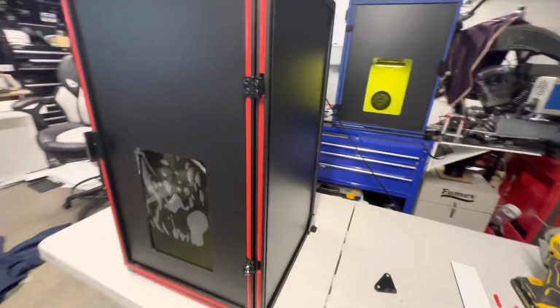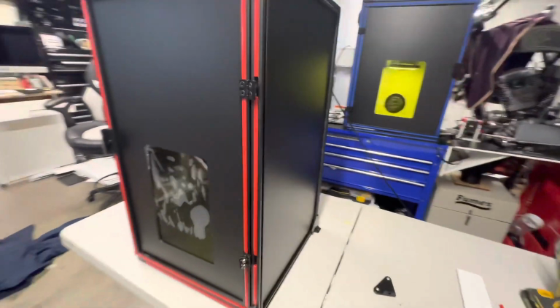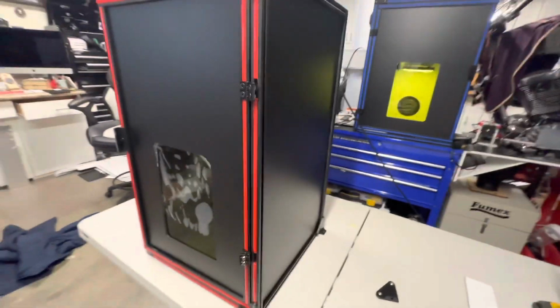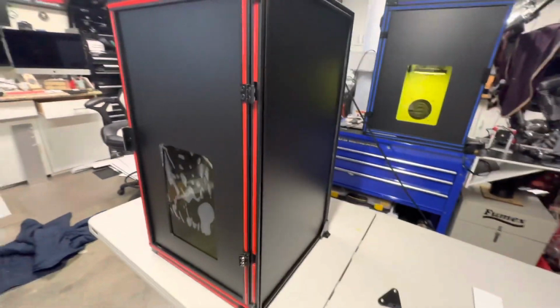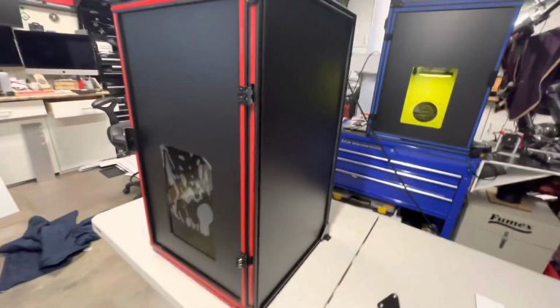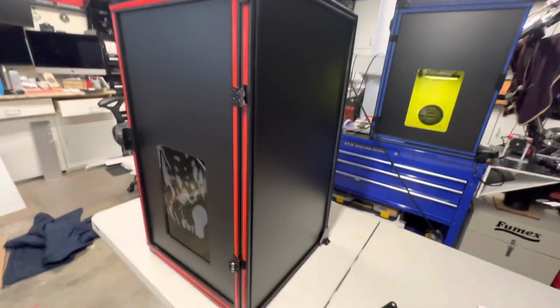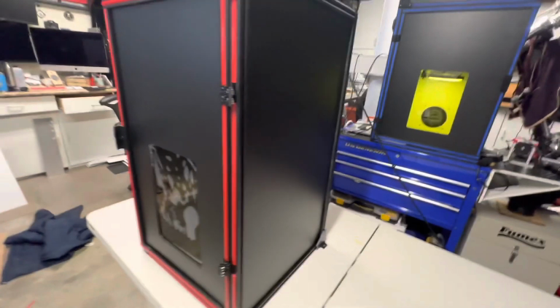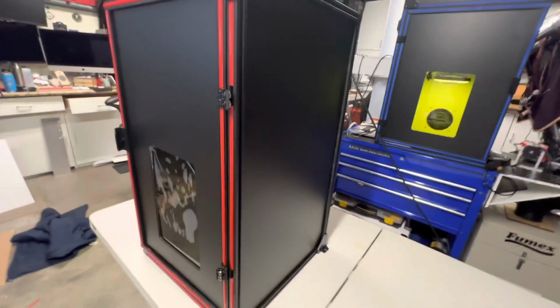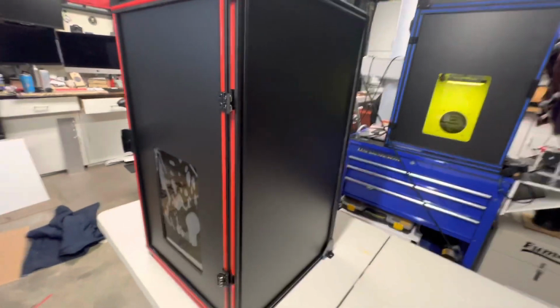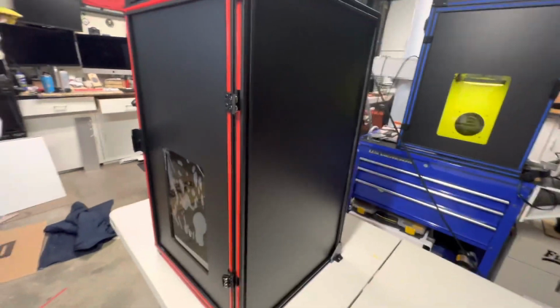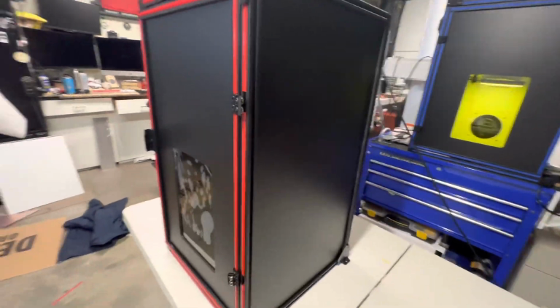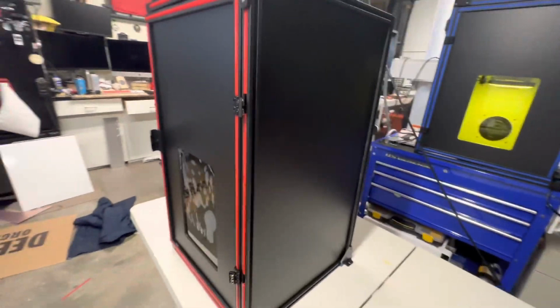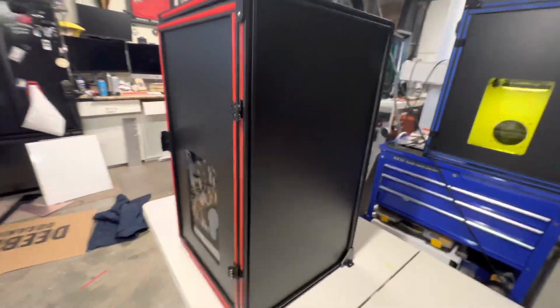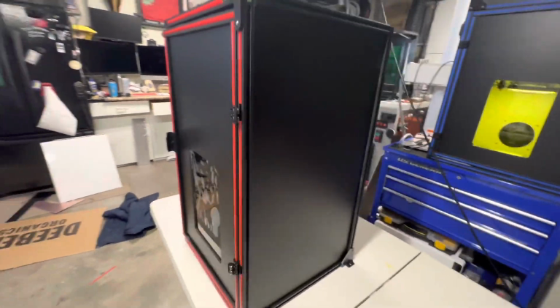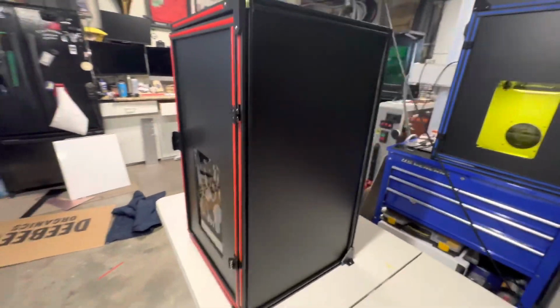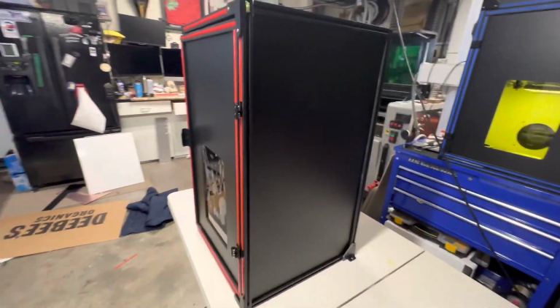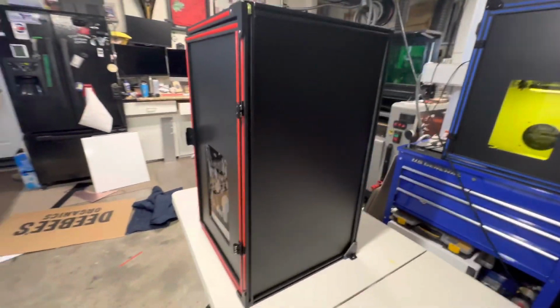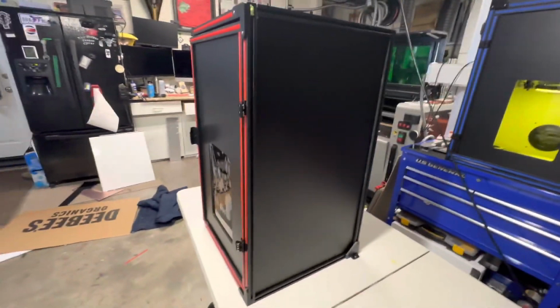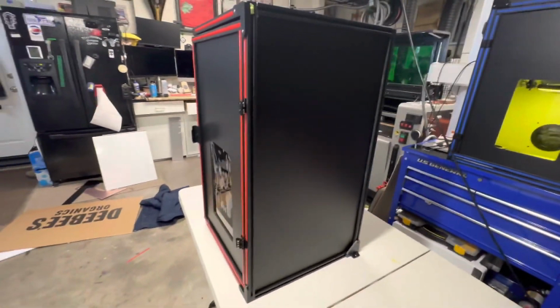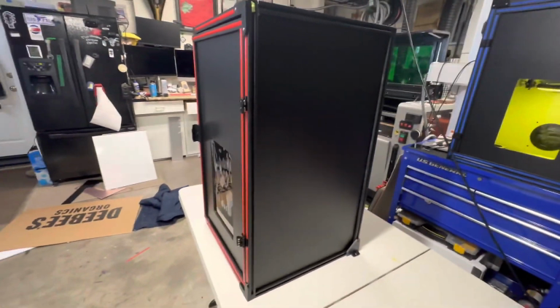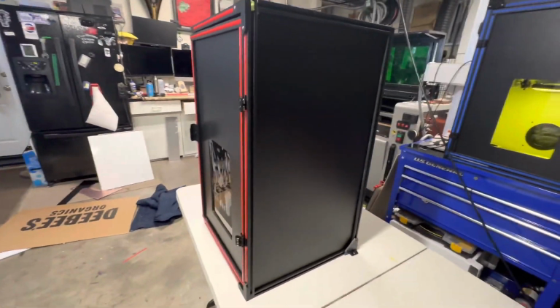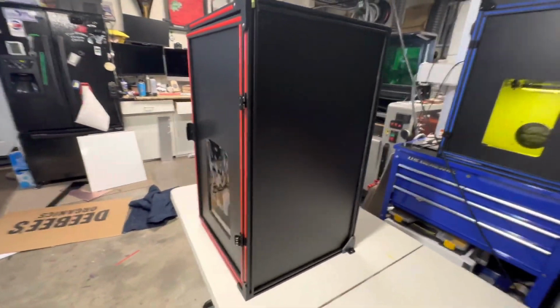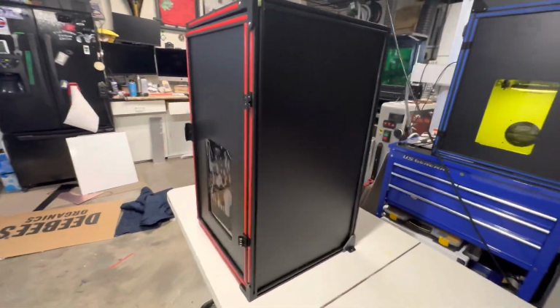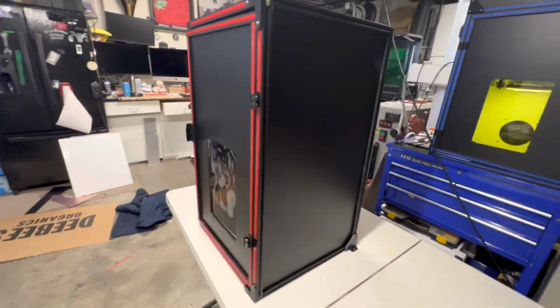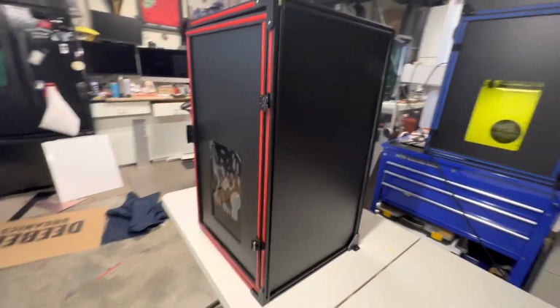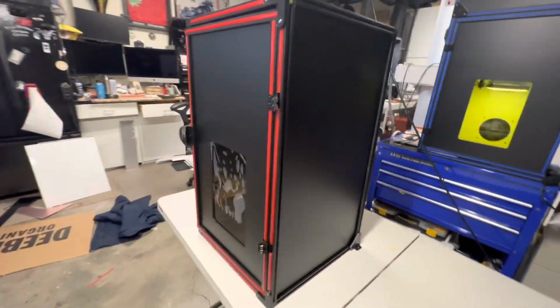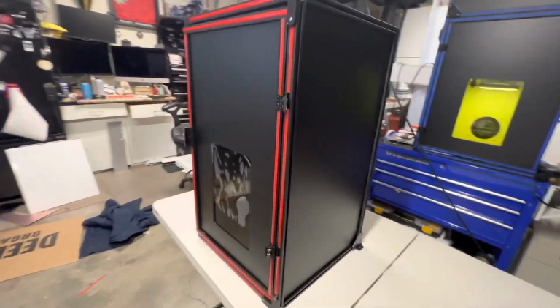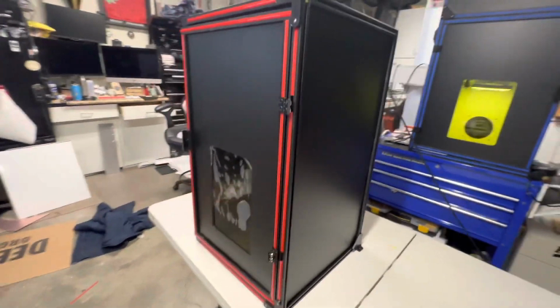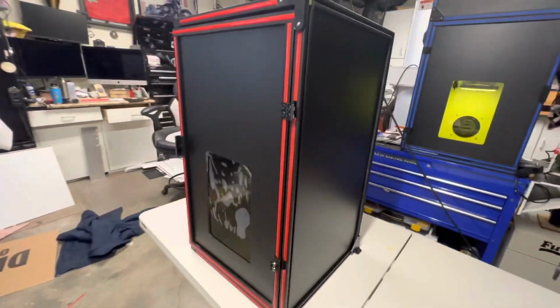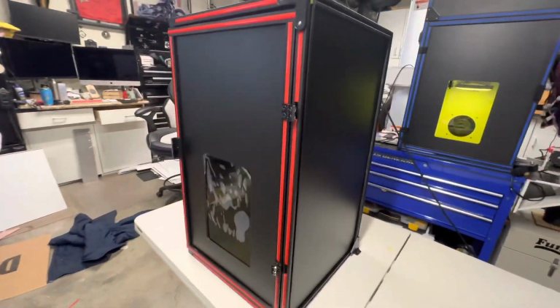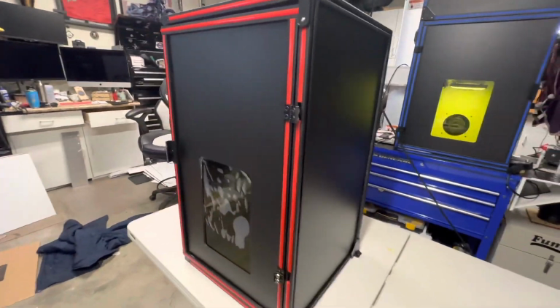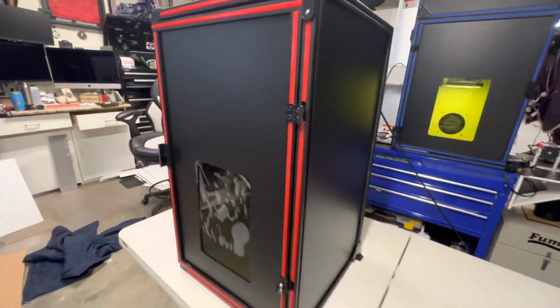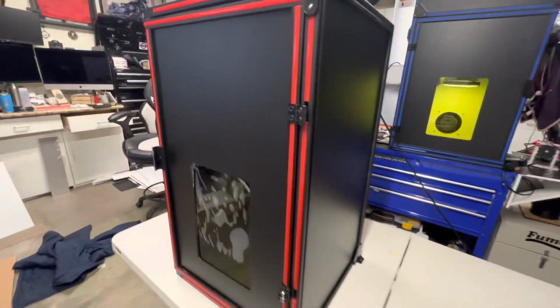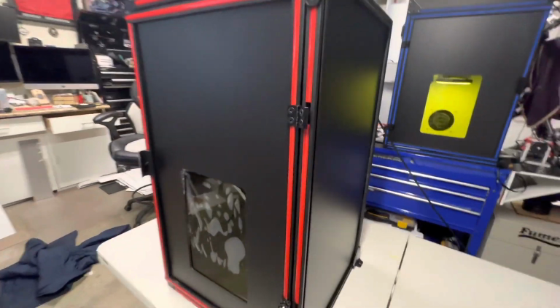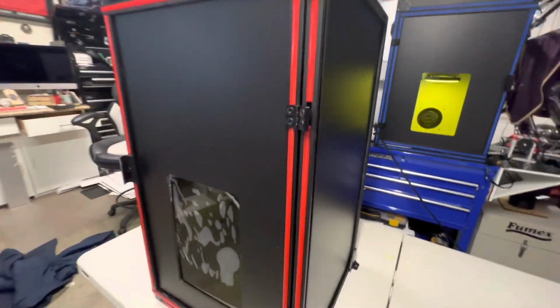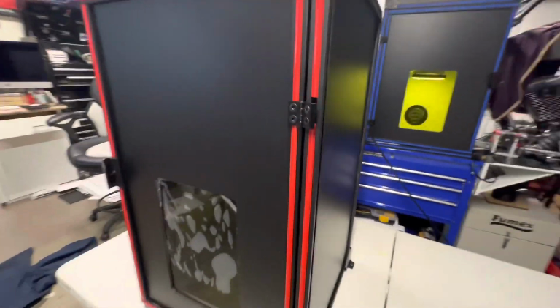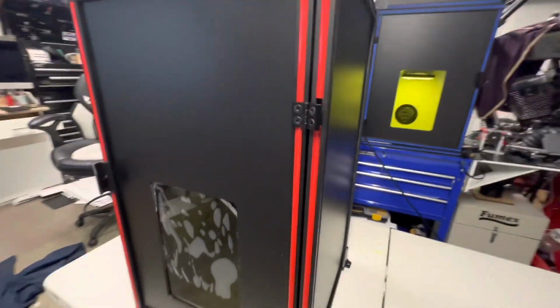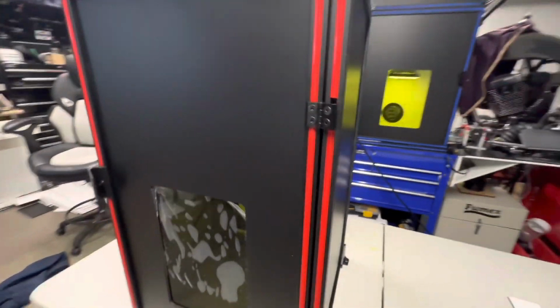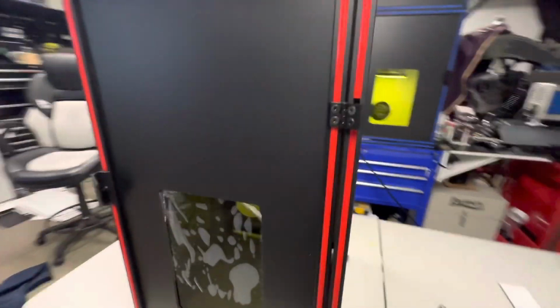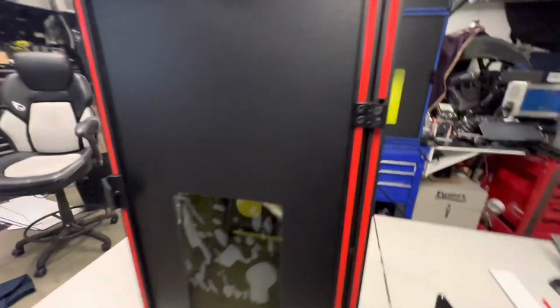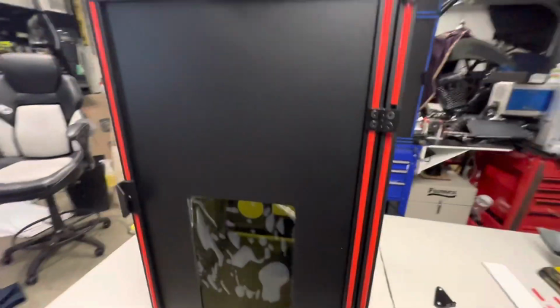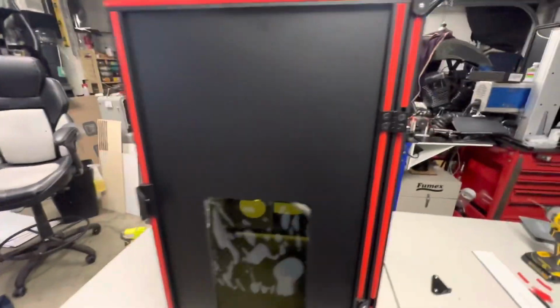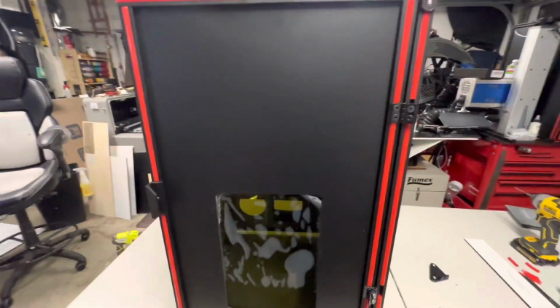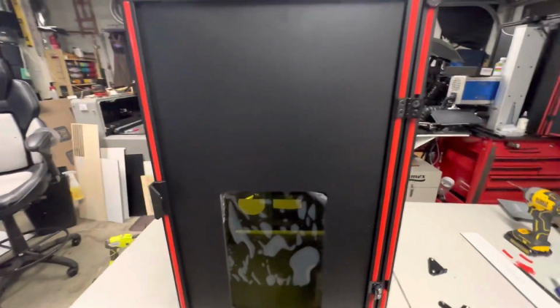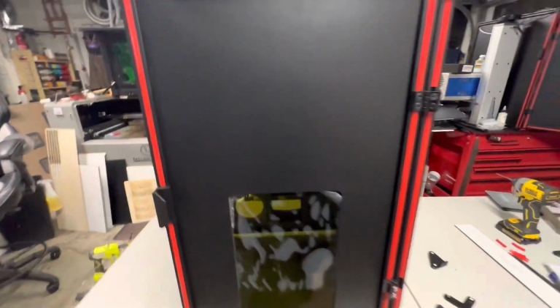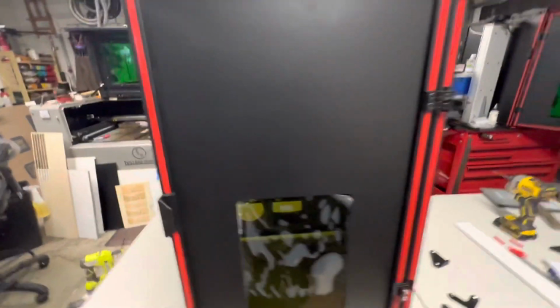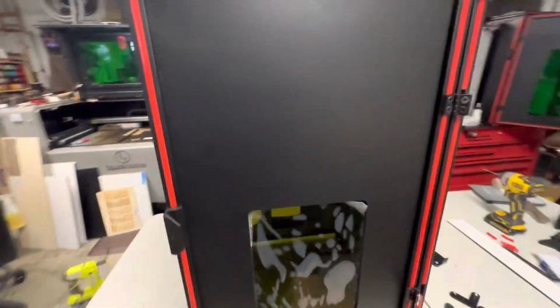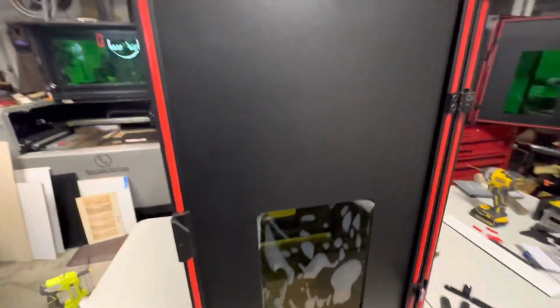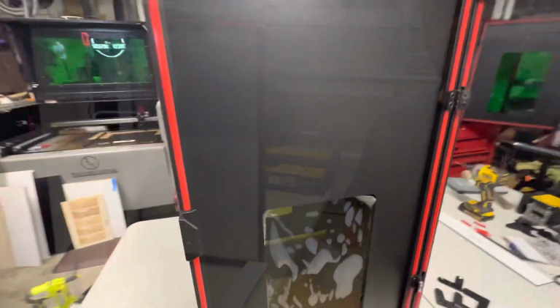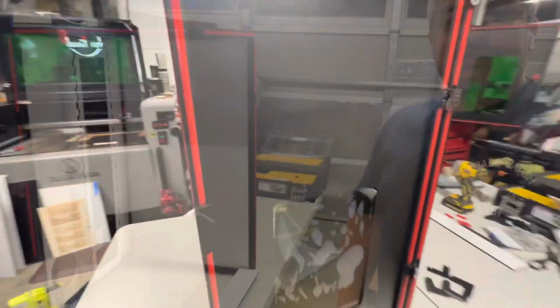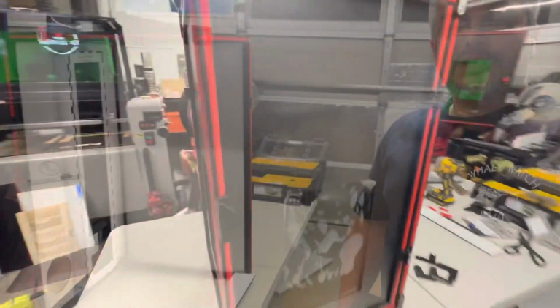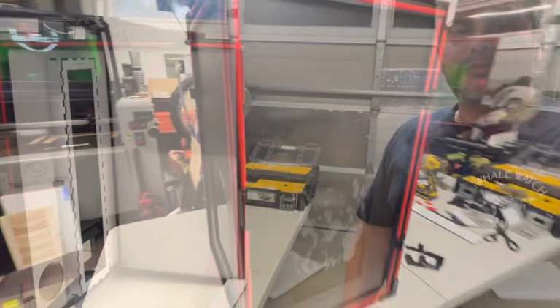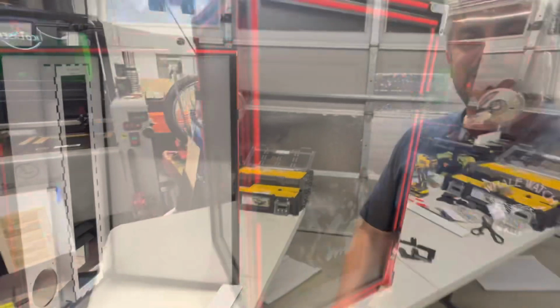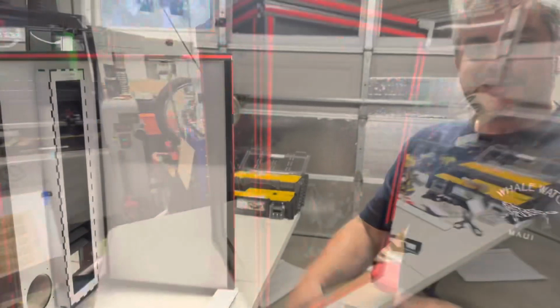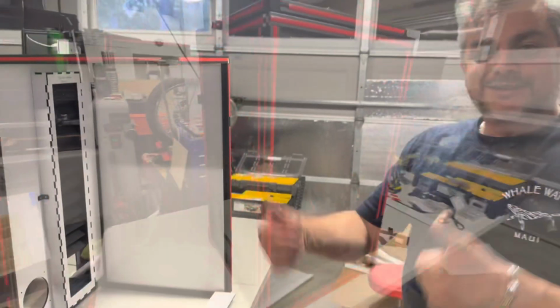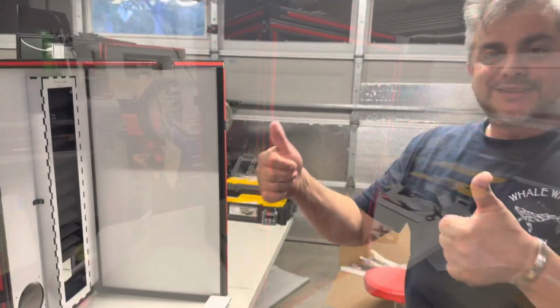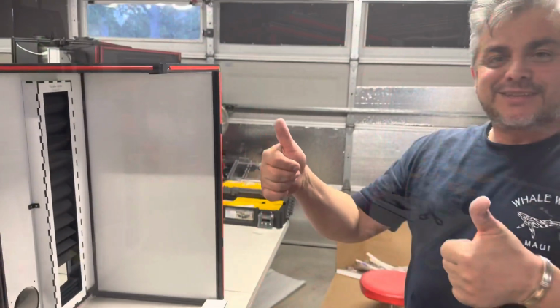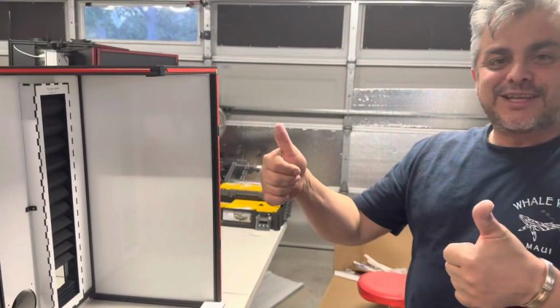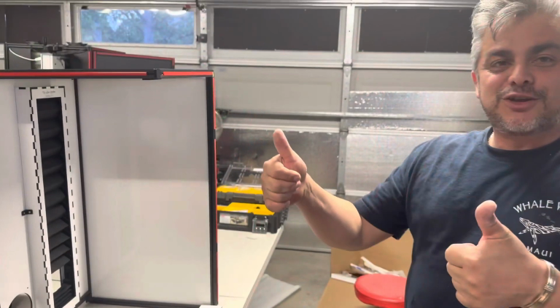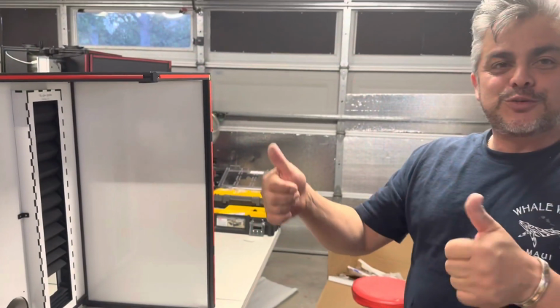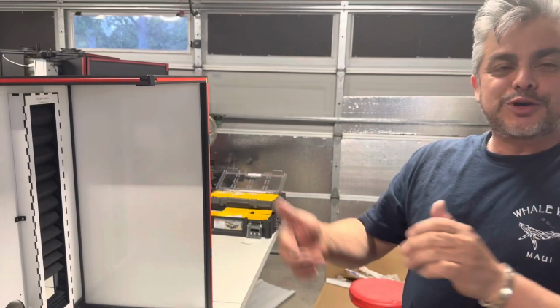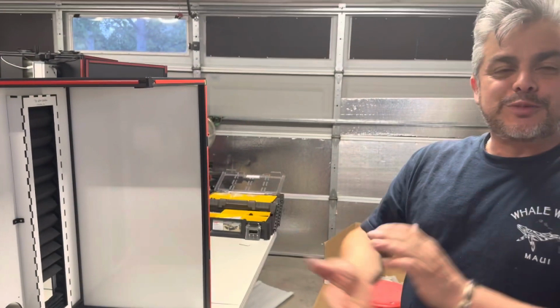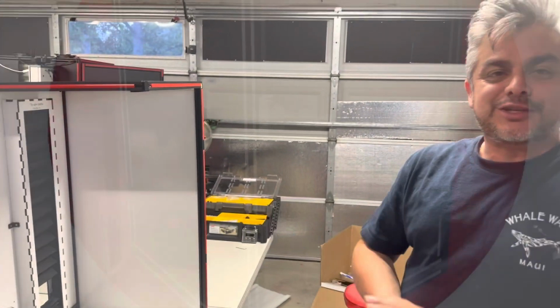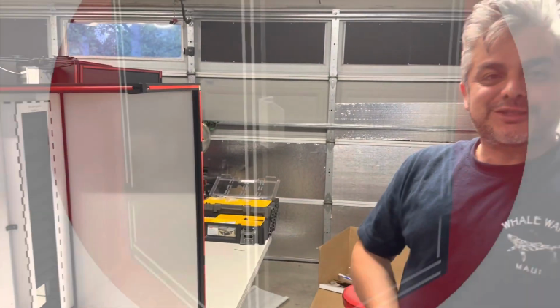I just want to thank you for your support and for getting these enclosures from me. Thank you very much.